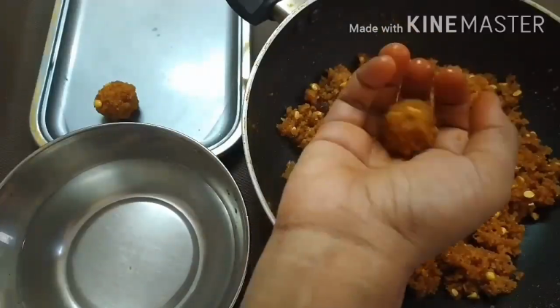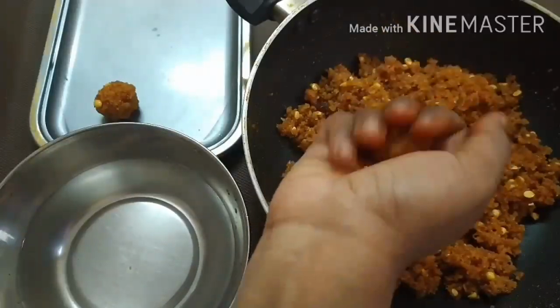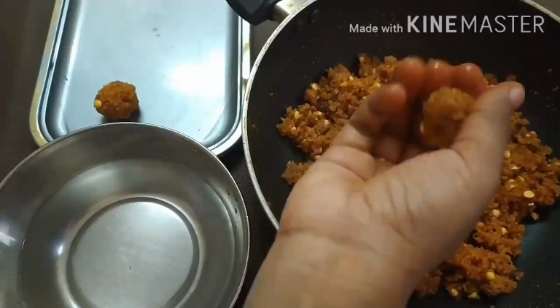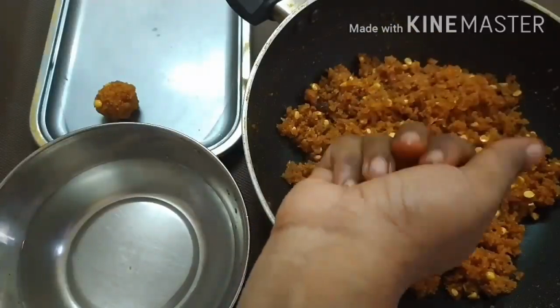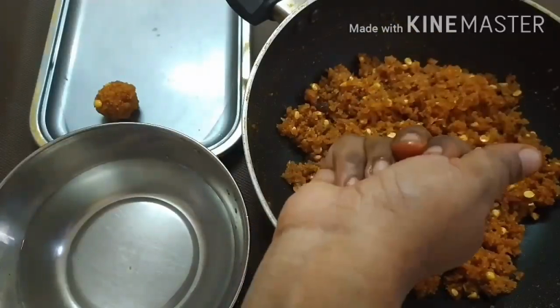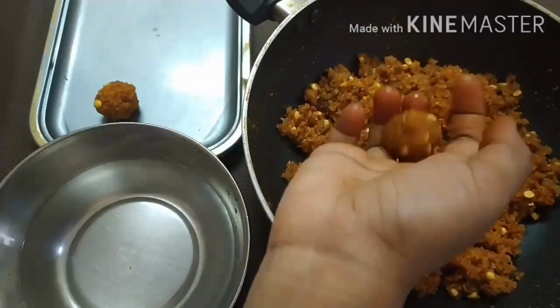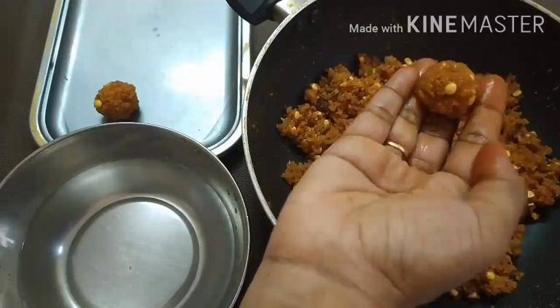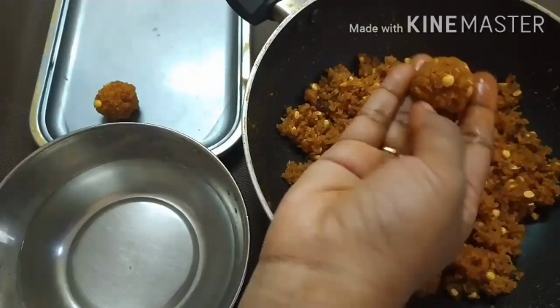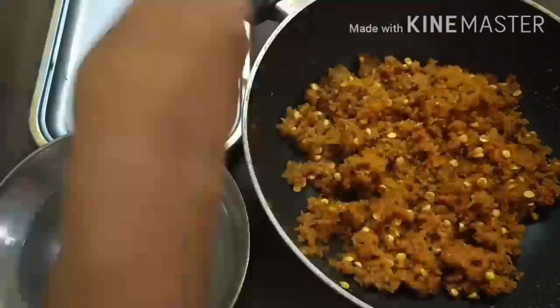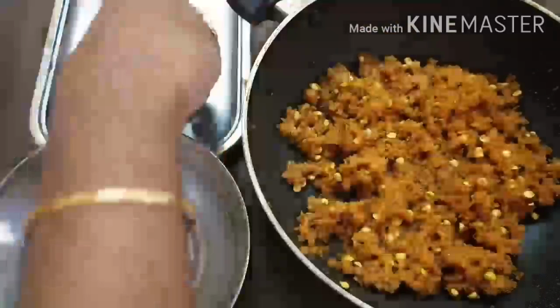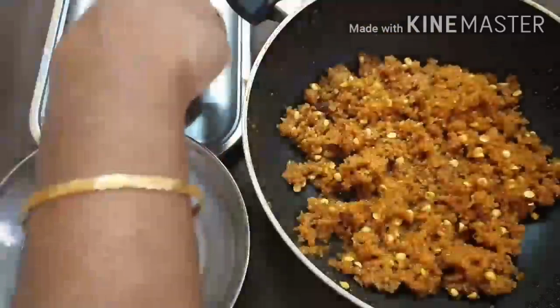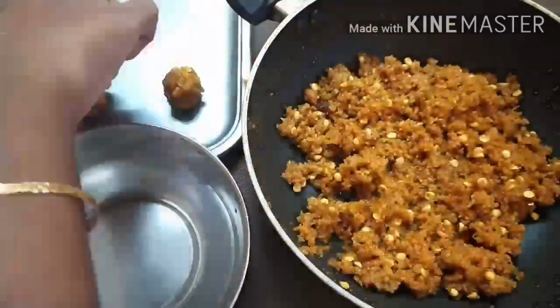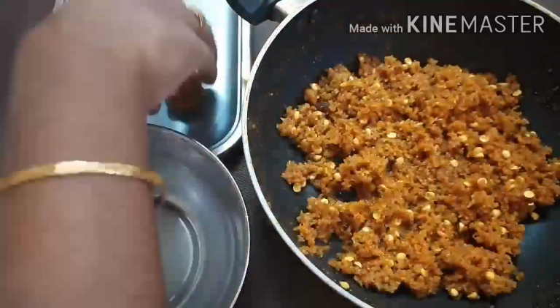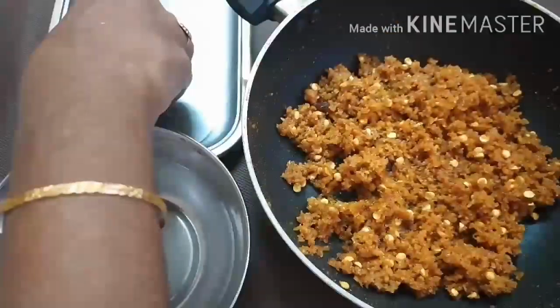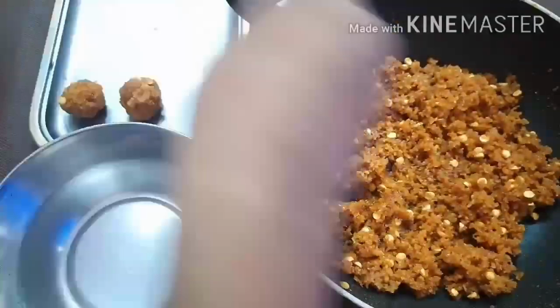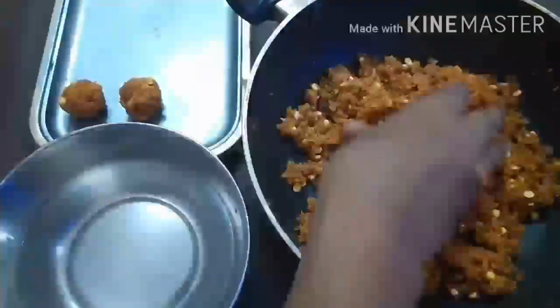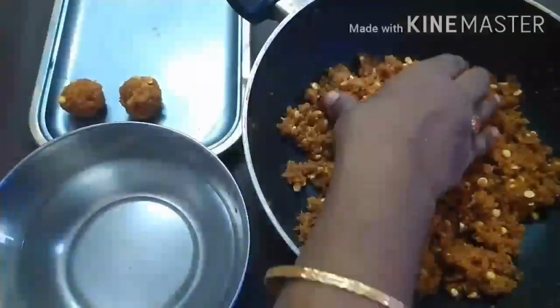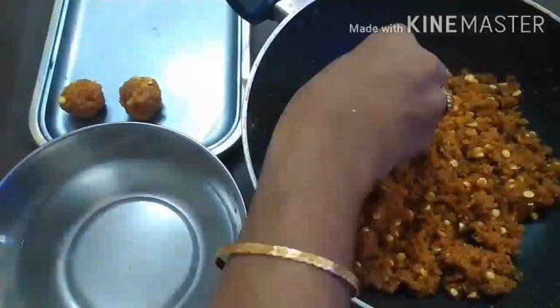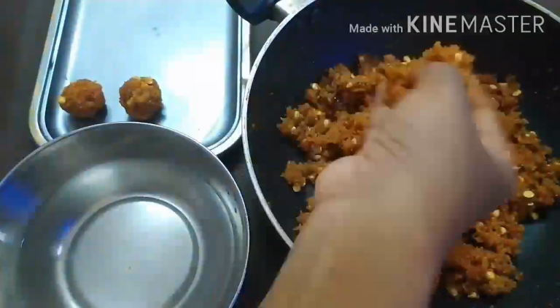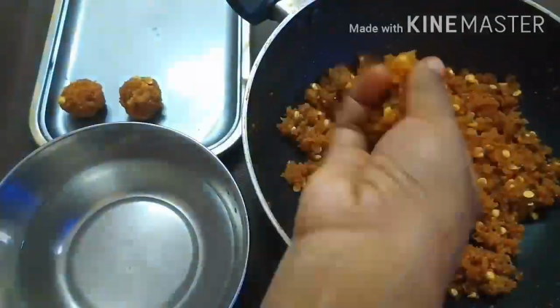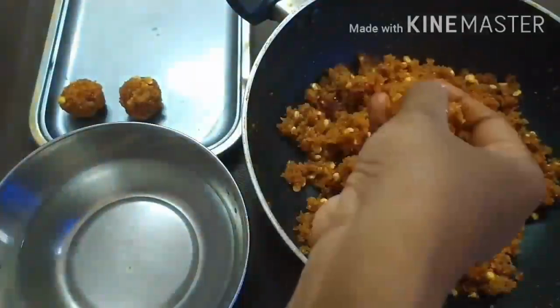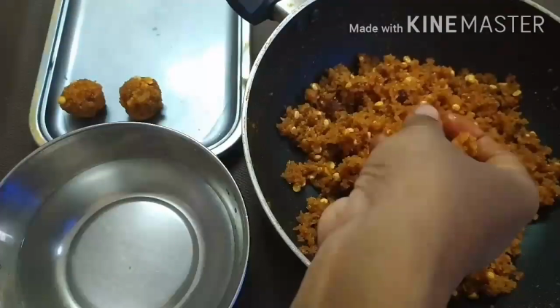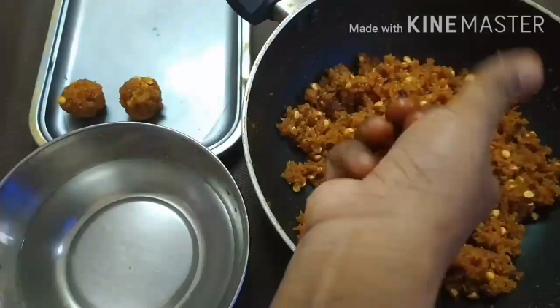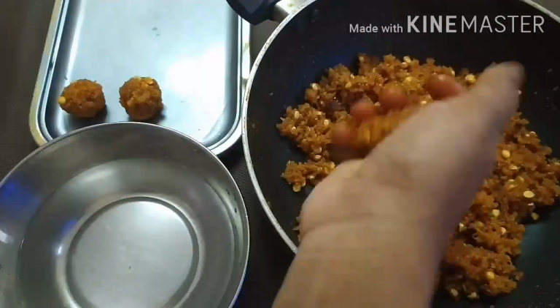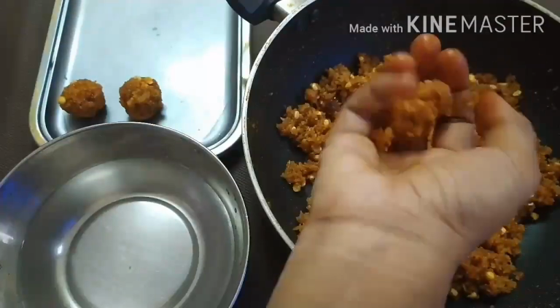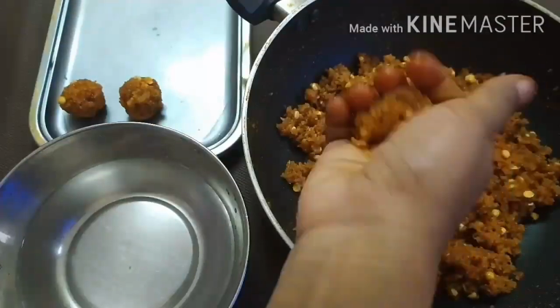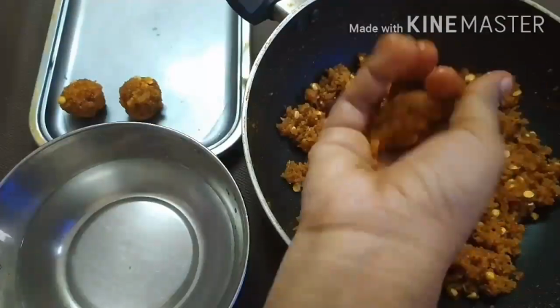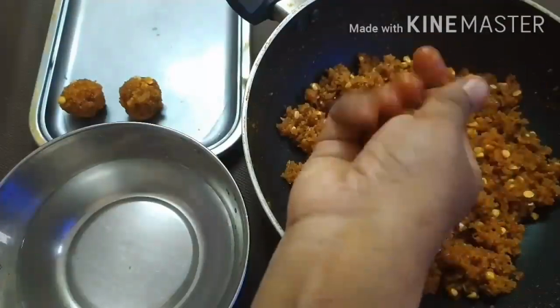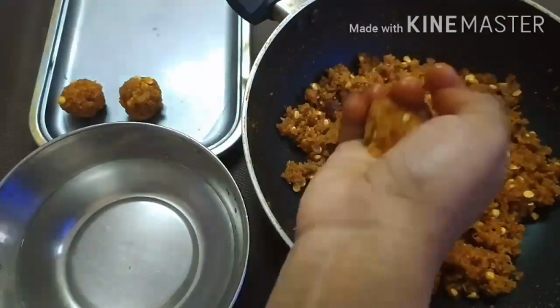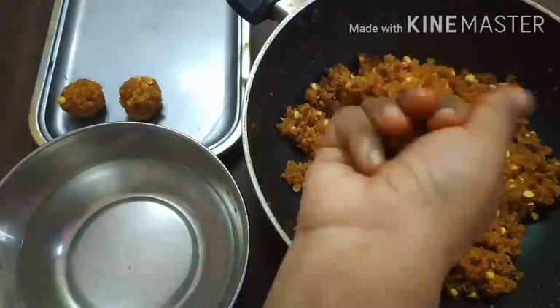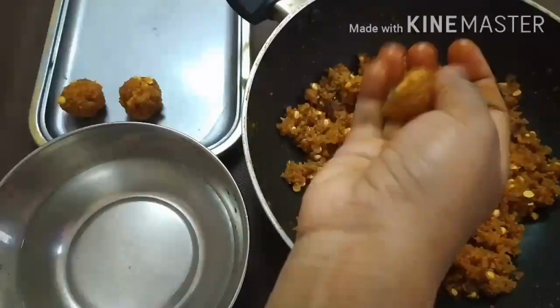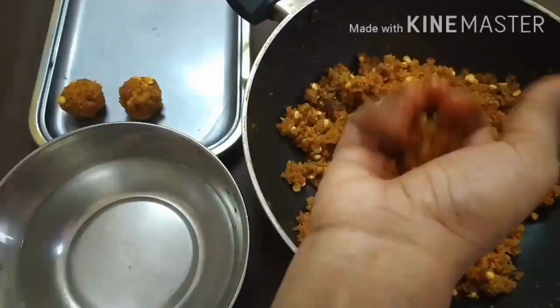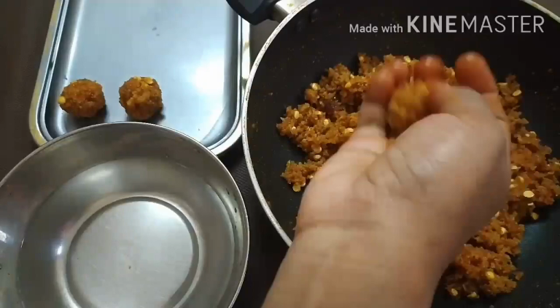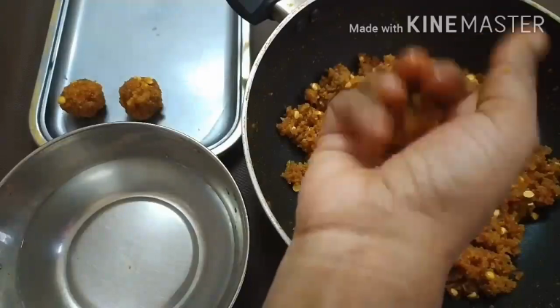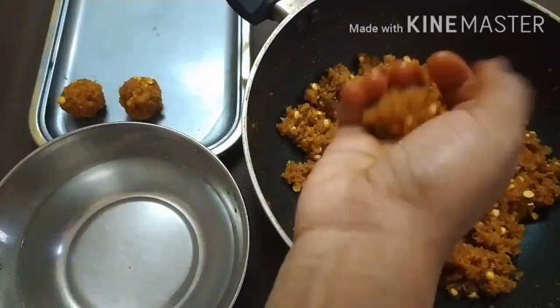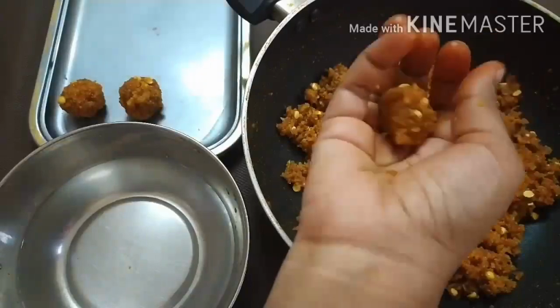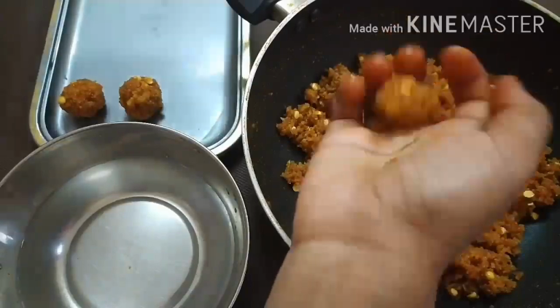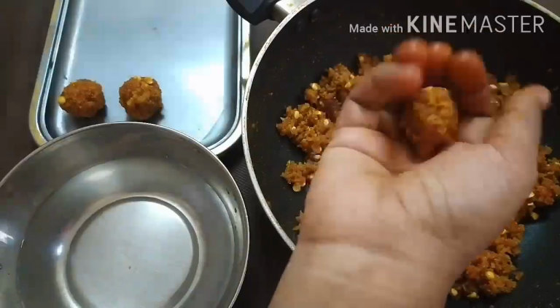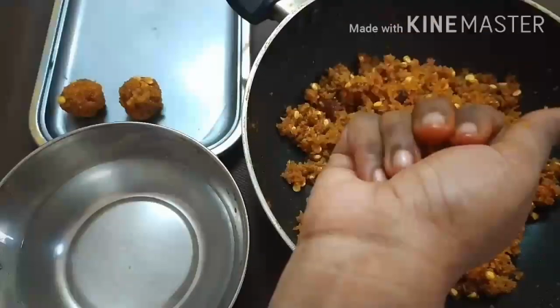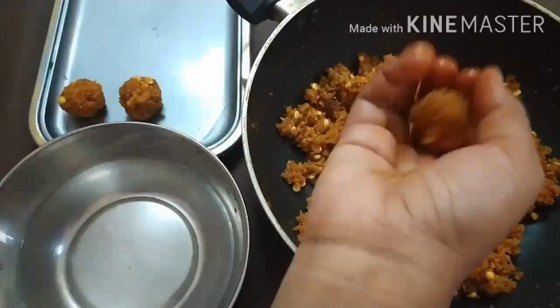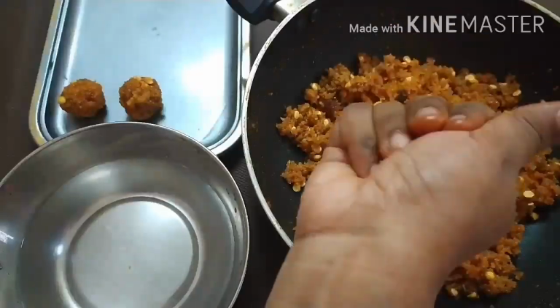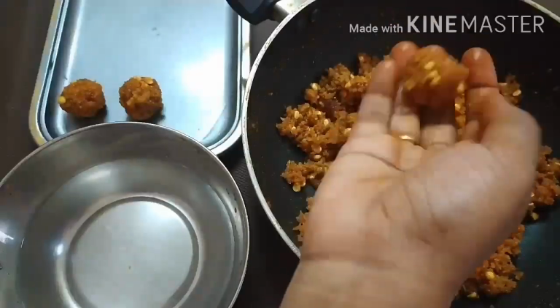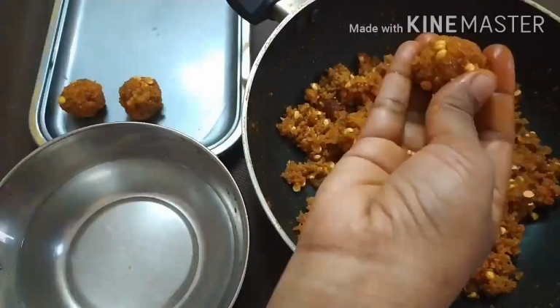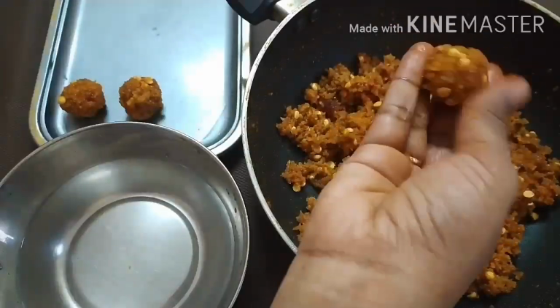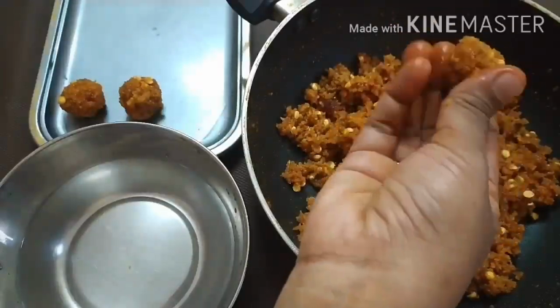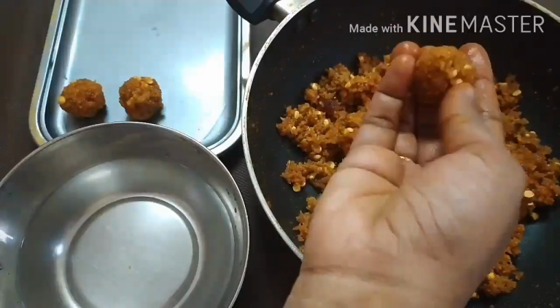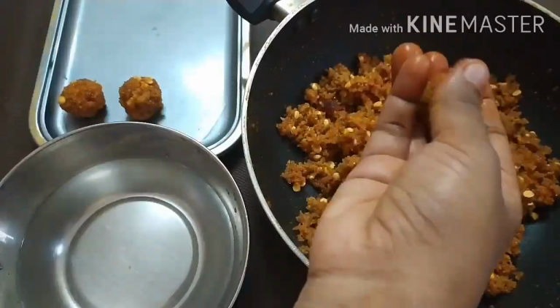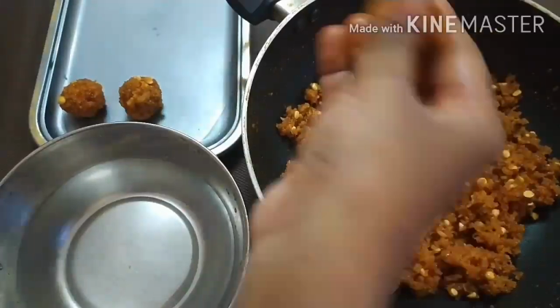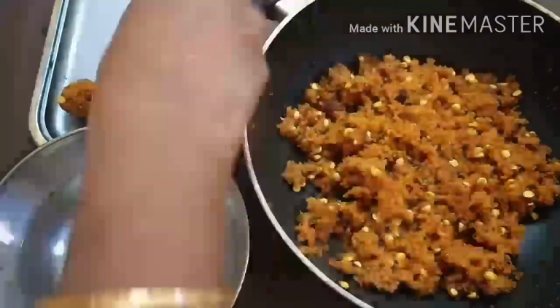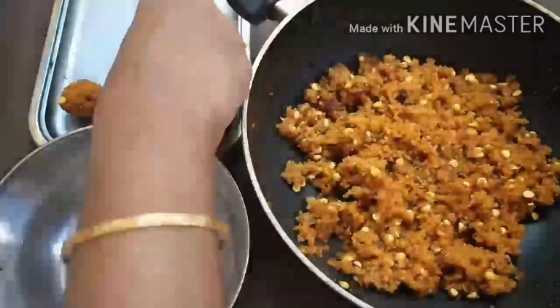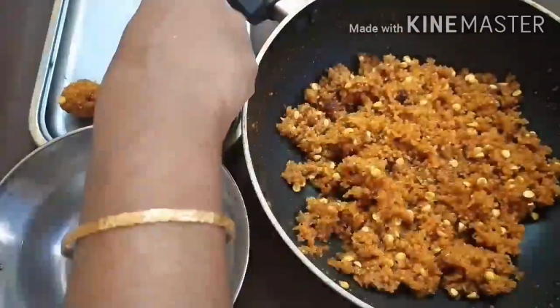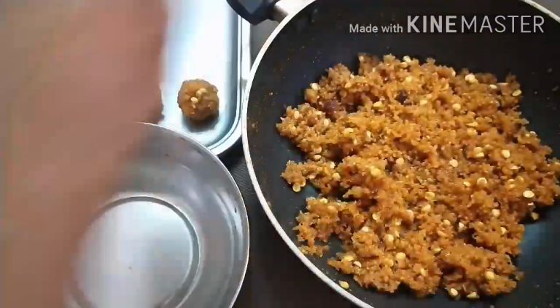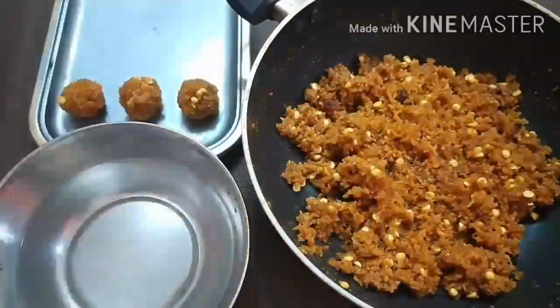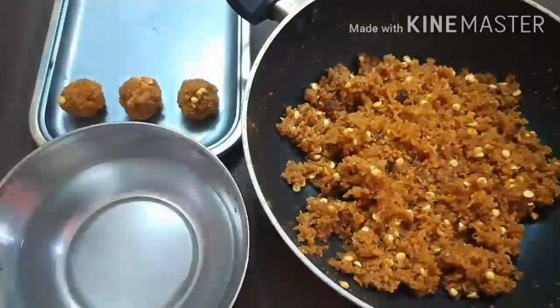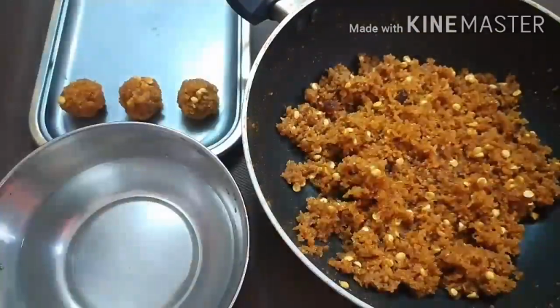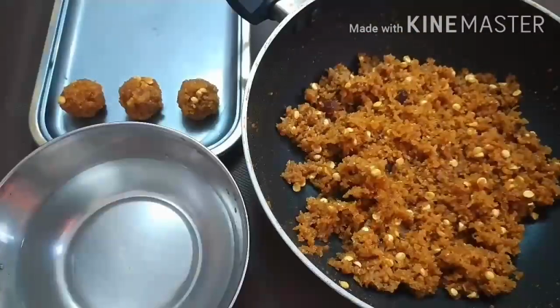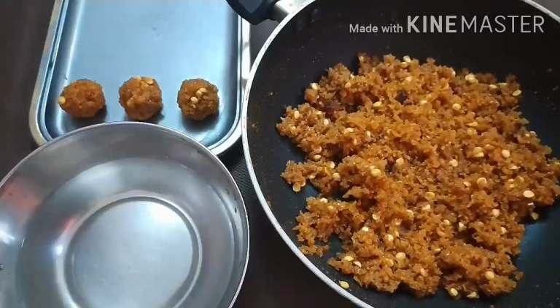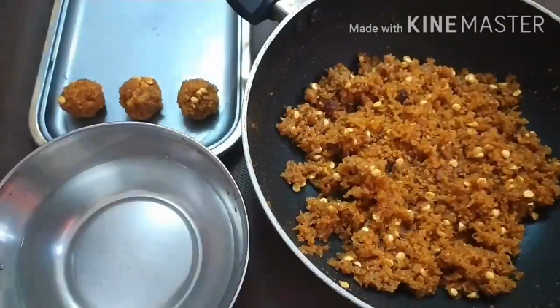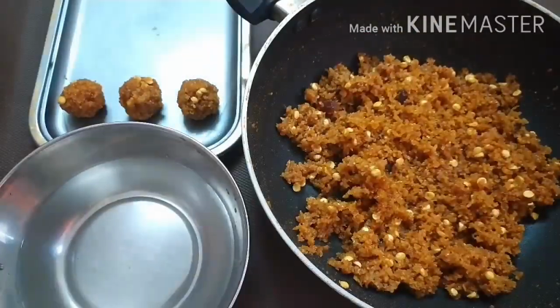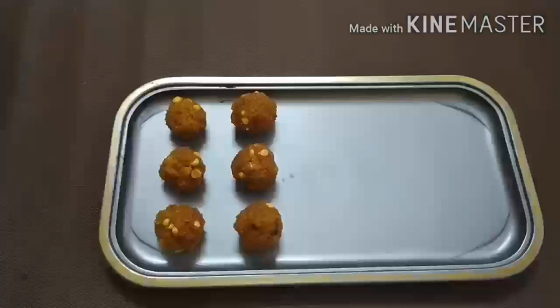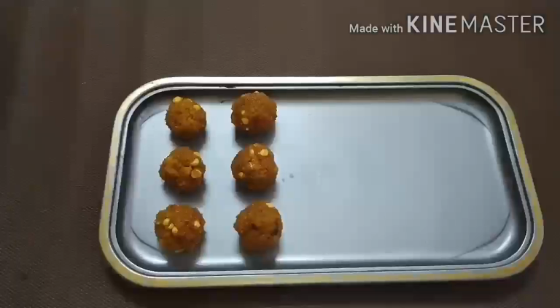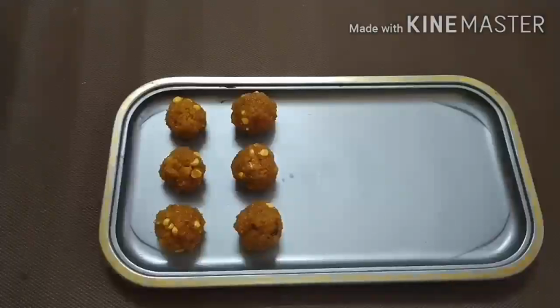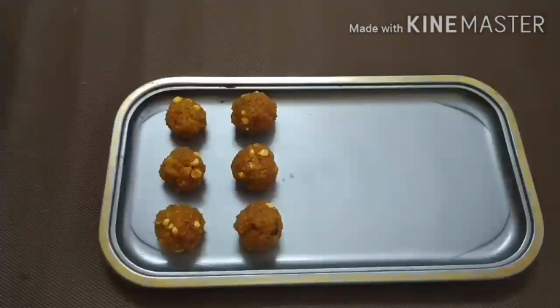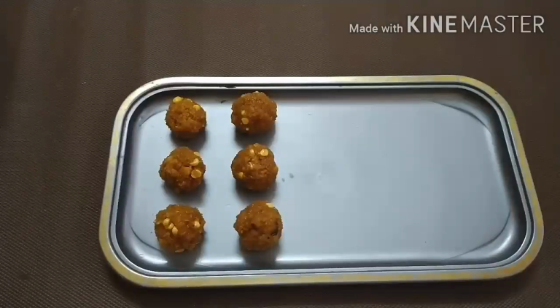This is good as it is very healthy. You can eat this also. But I am going to get some stuffing here.